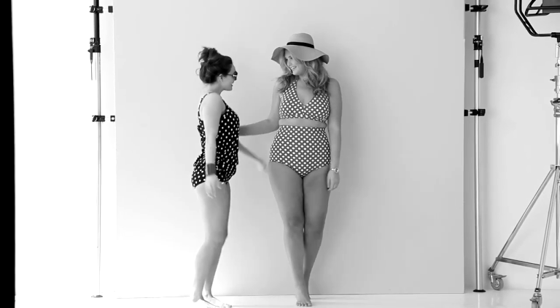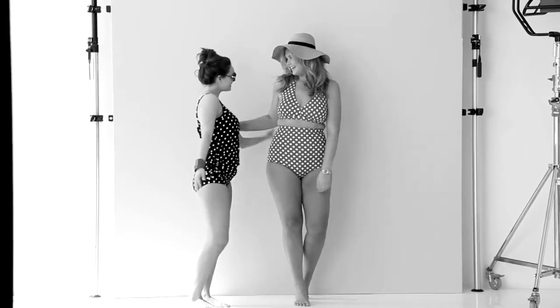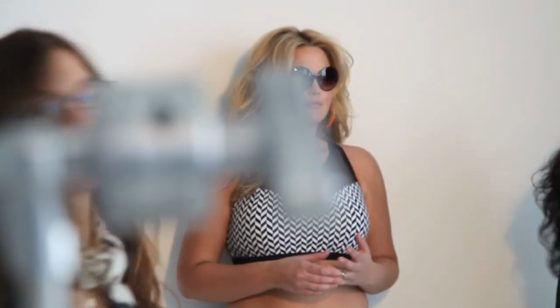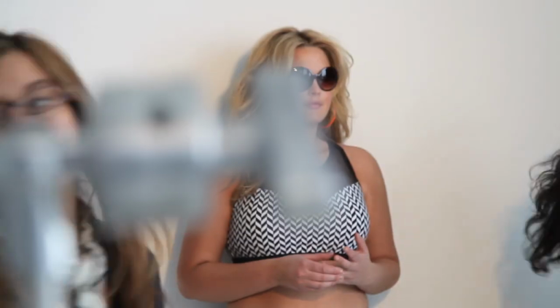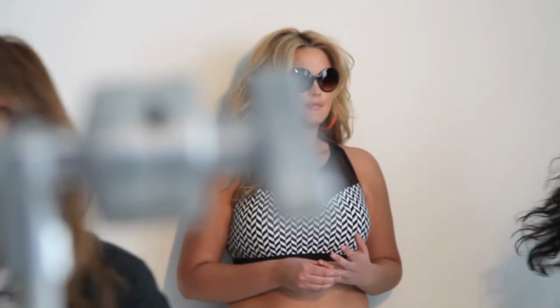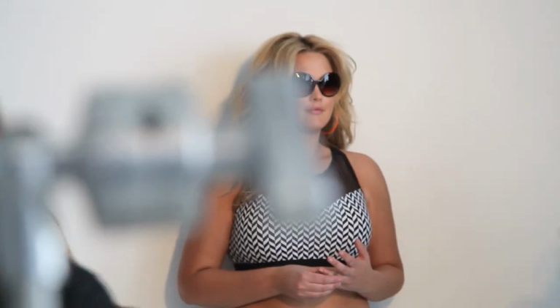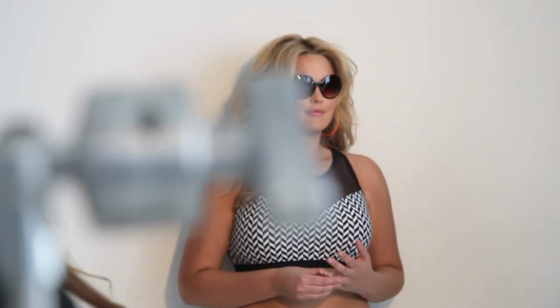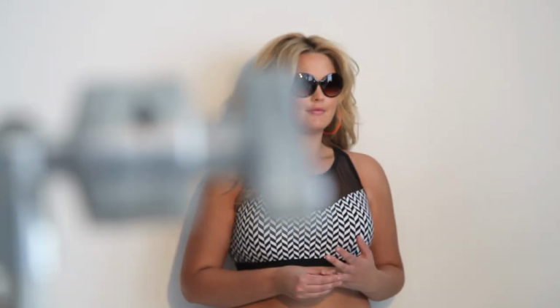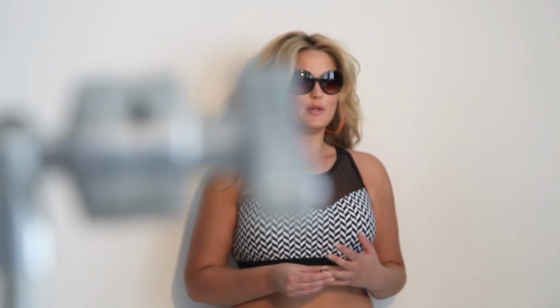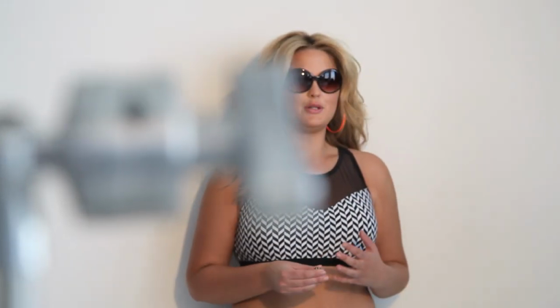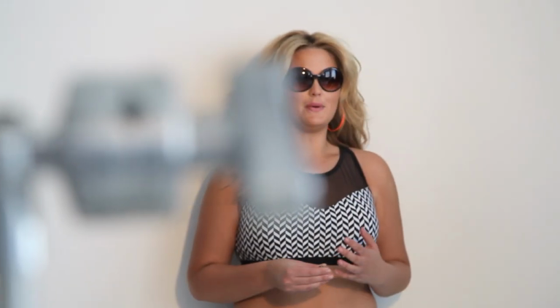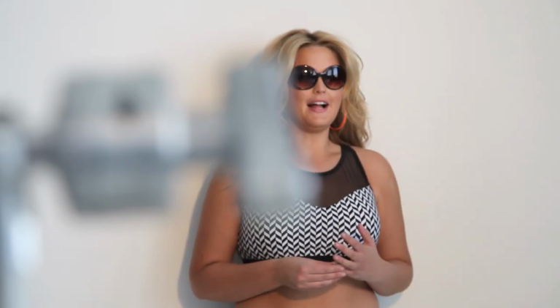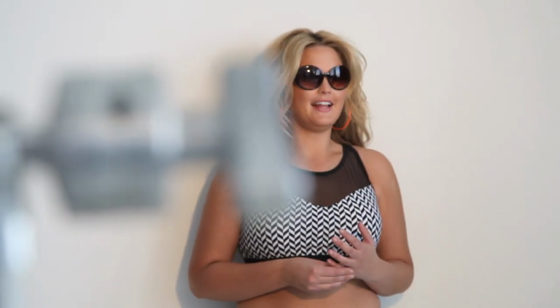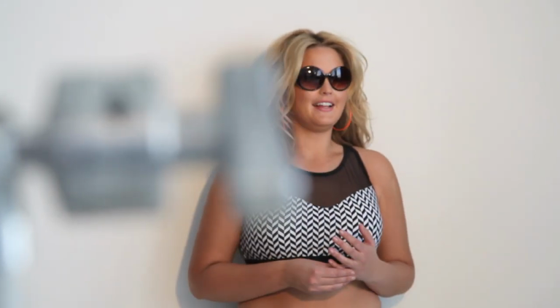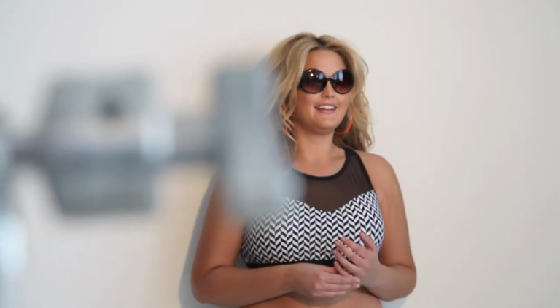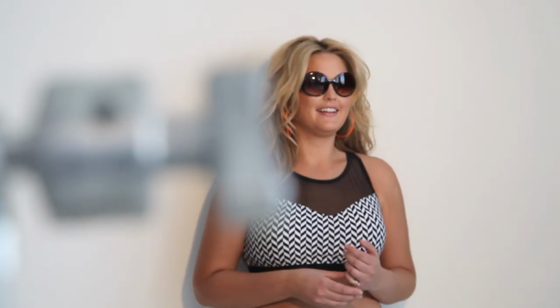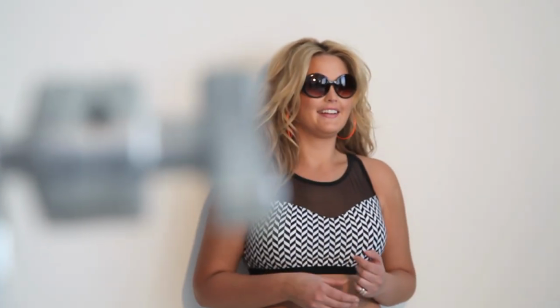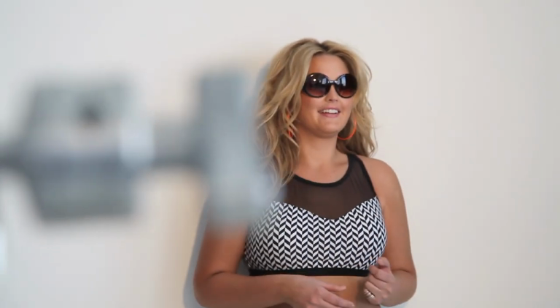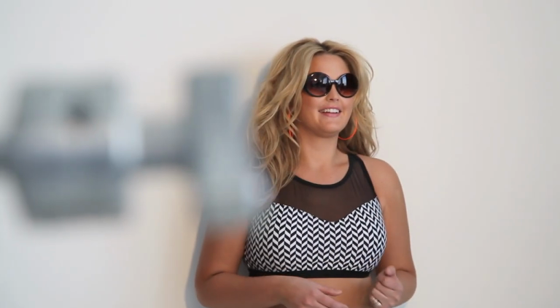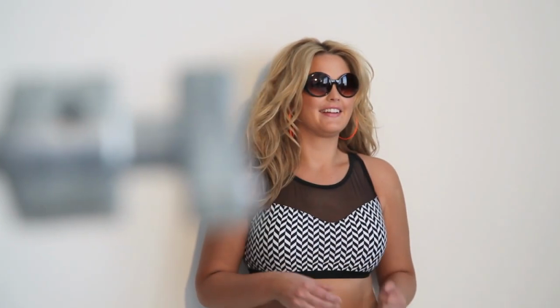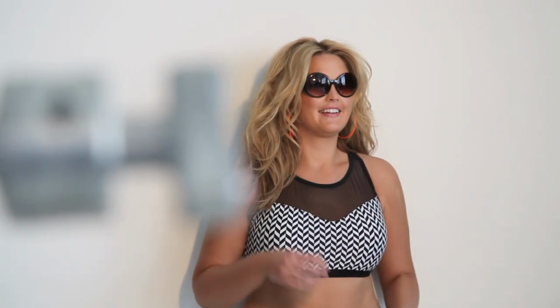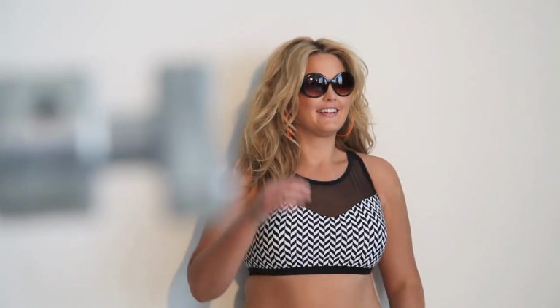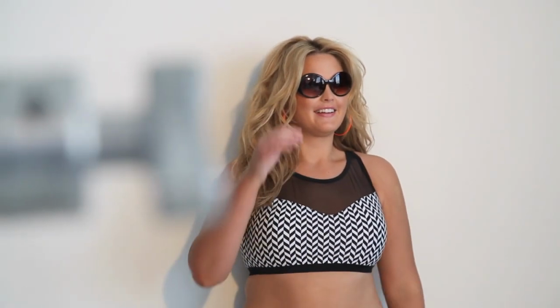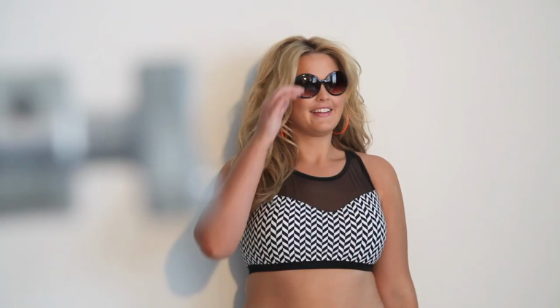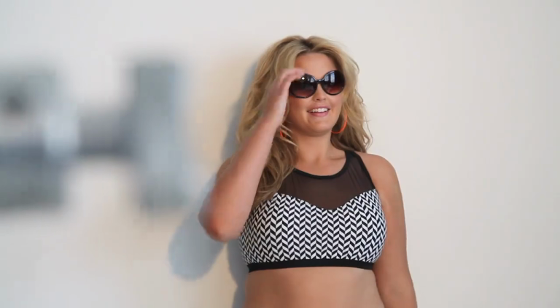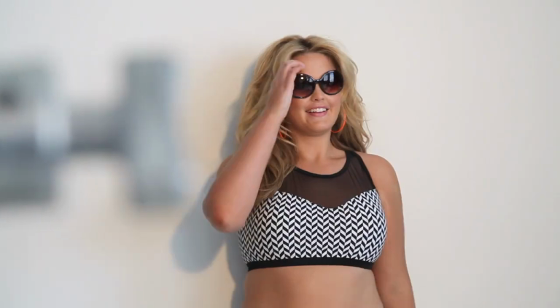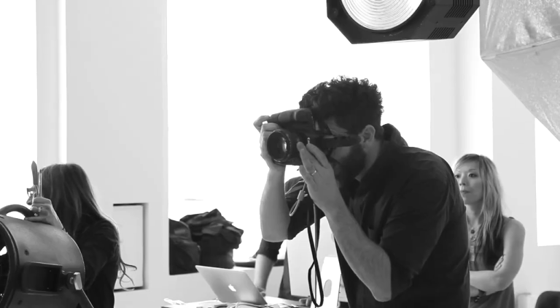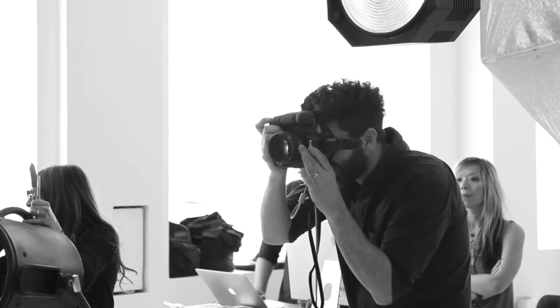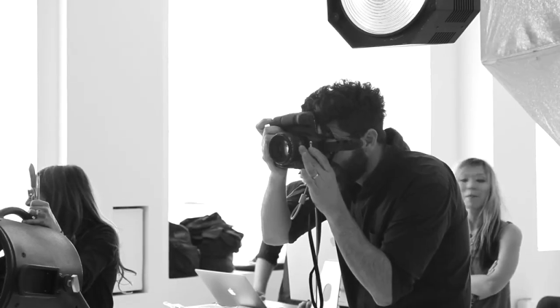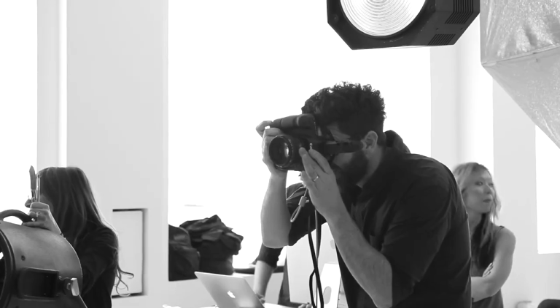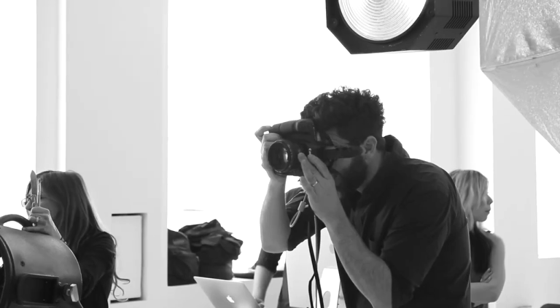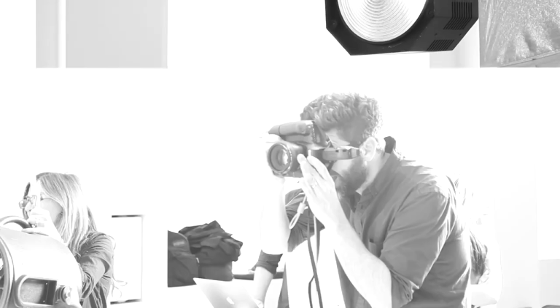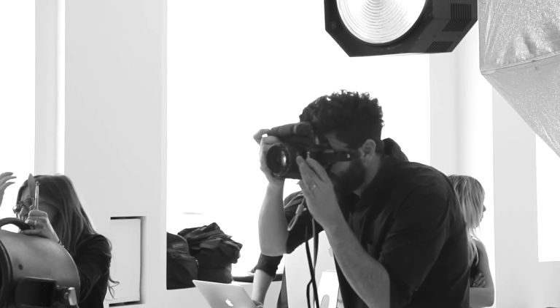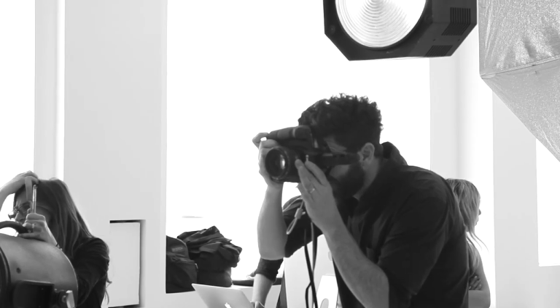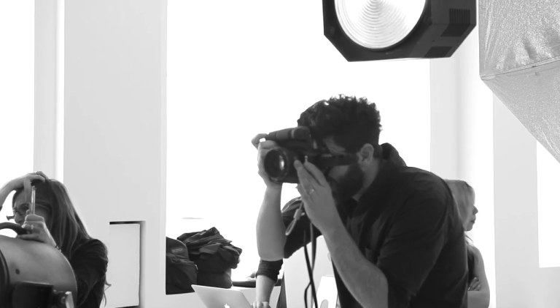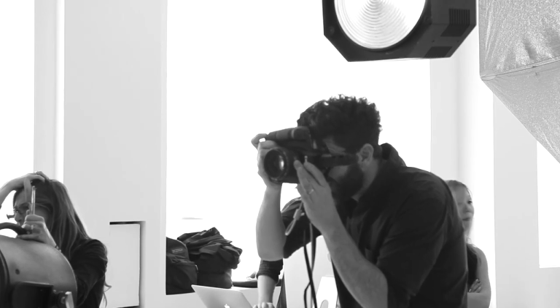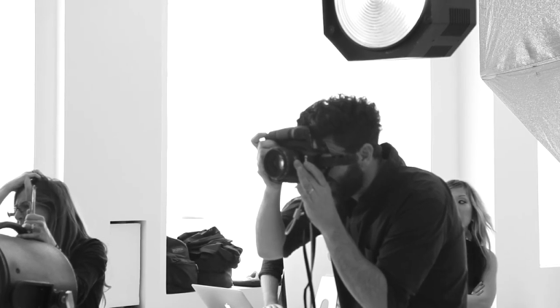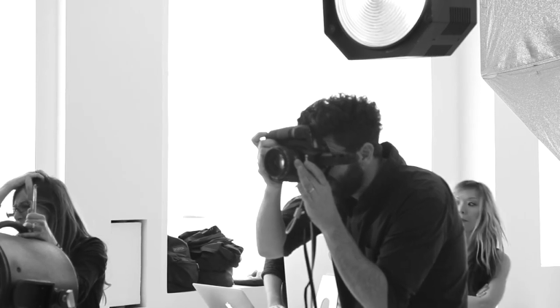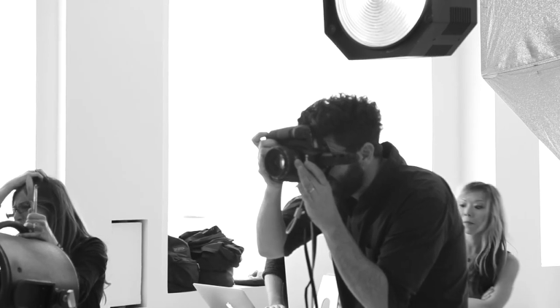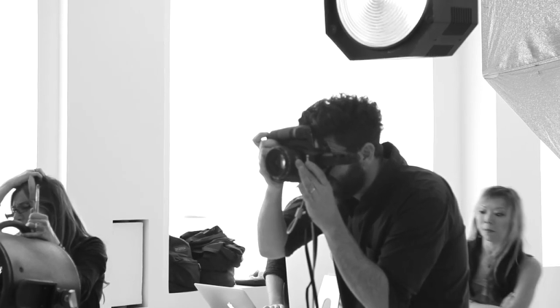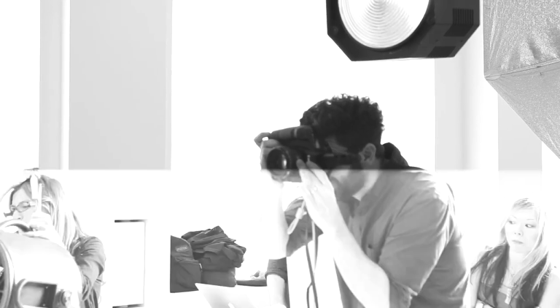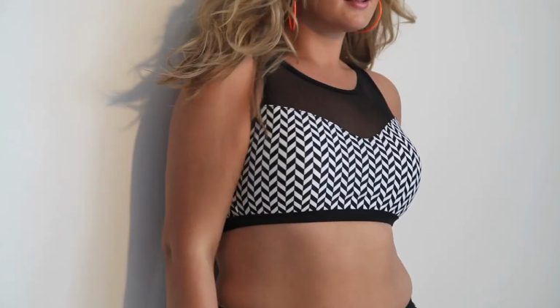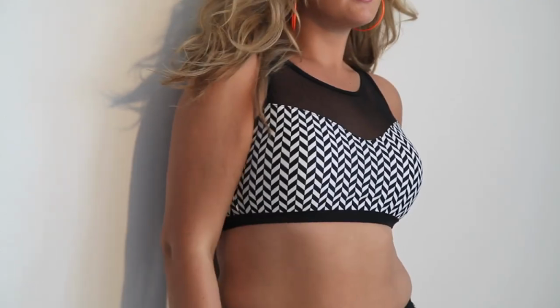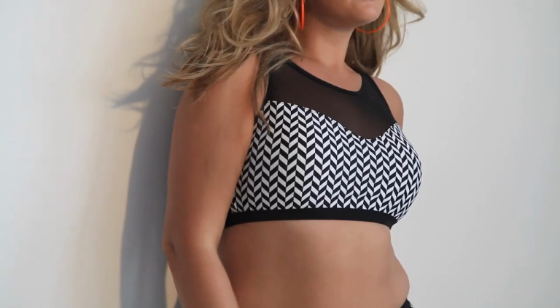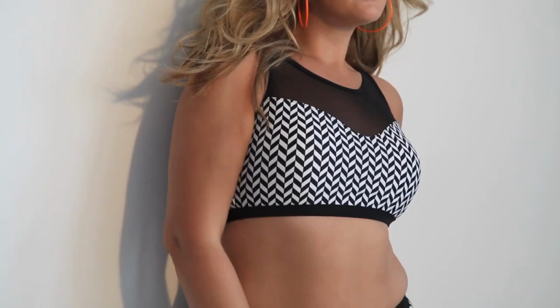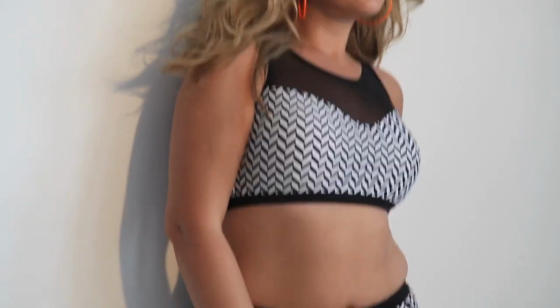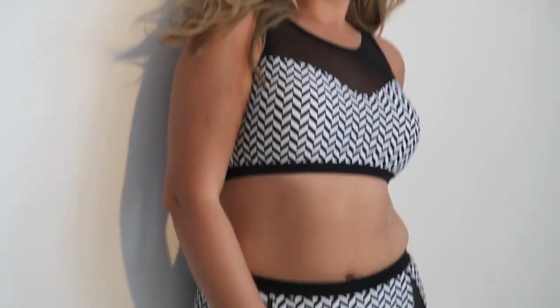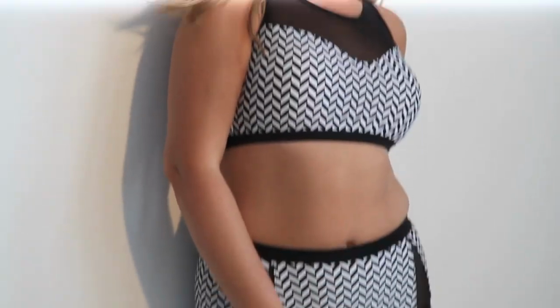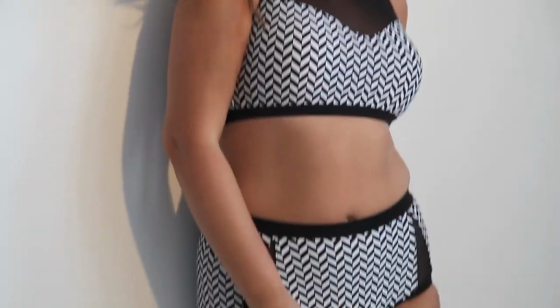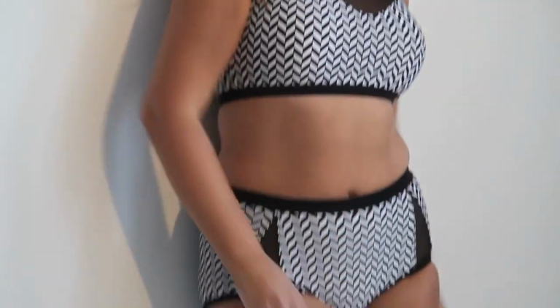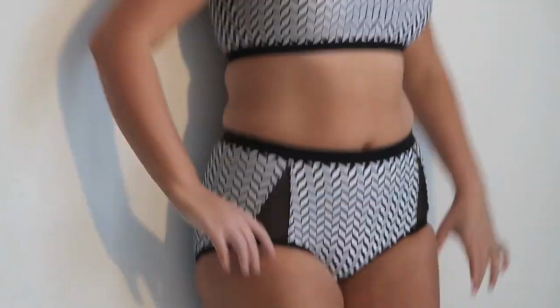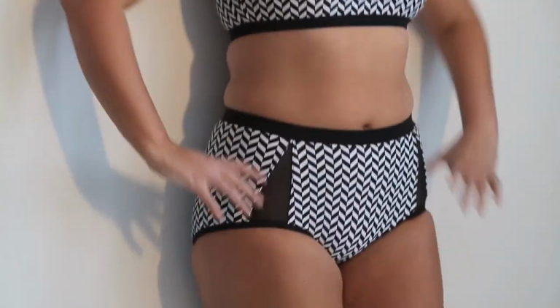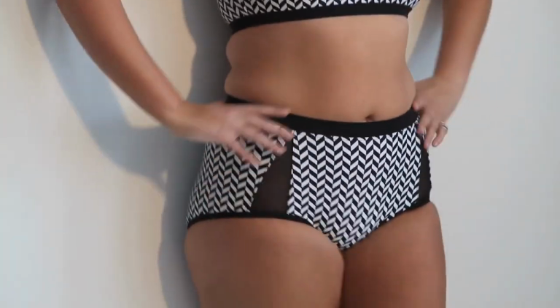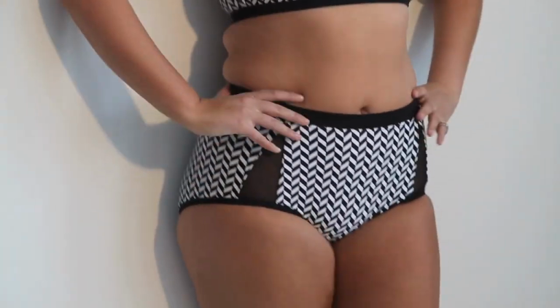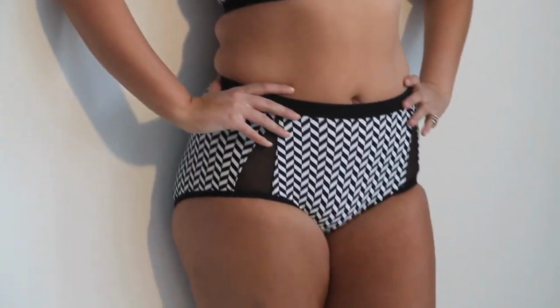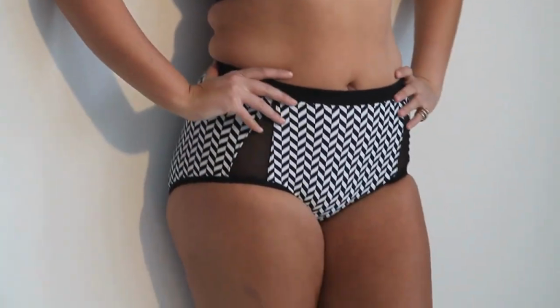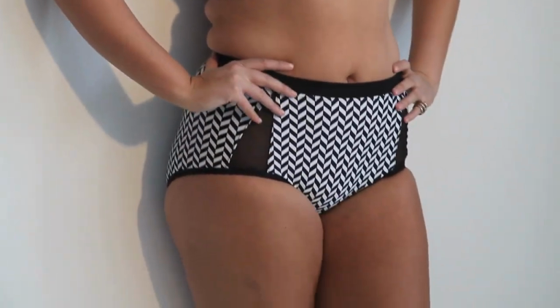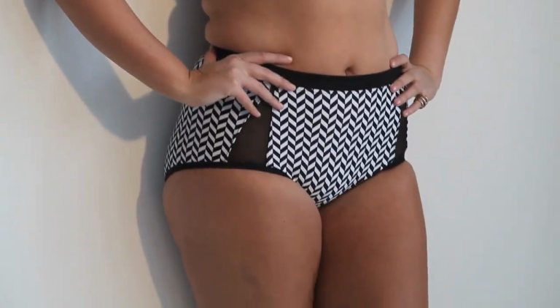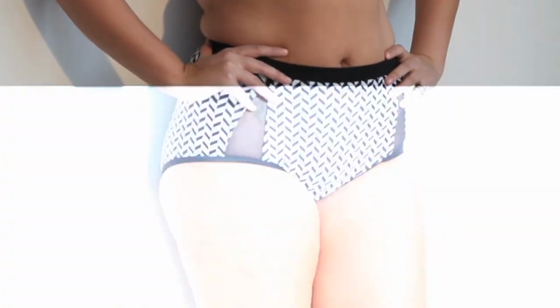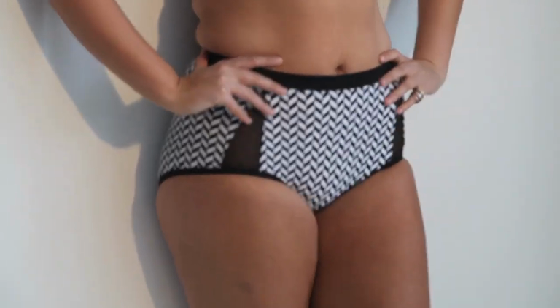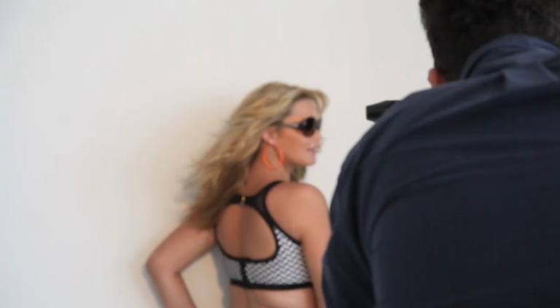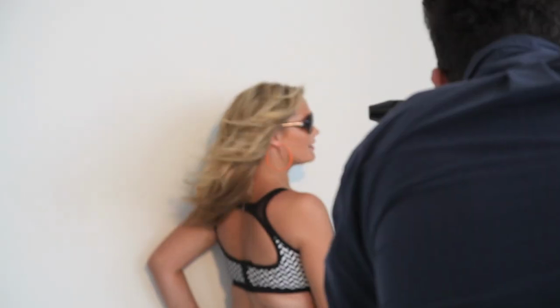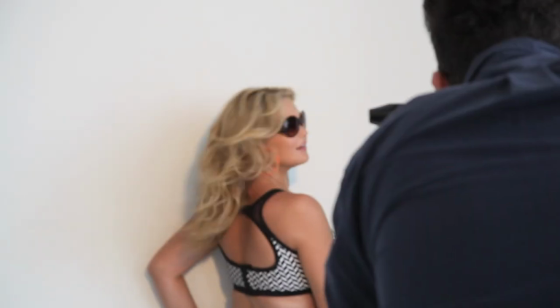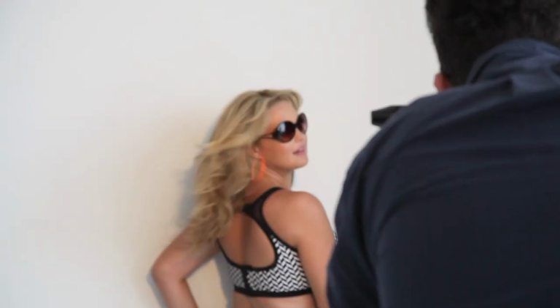Black and white chevron is right on trend. It offers a high waist and a mesh detail that allows you to show off while providing full coverage.